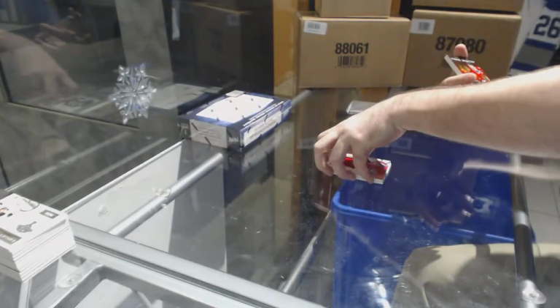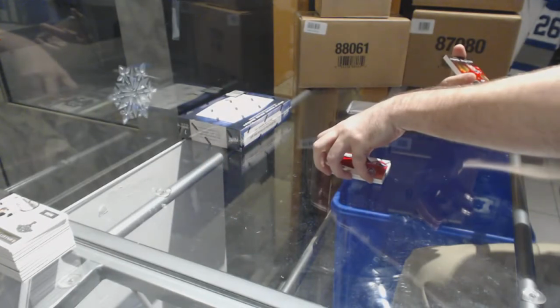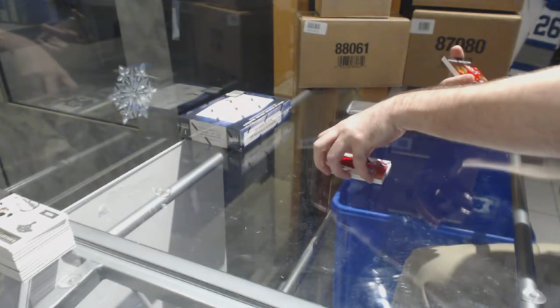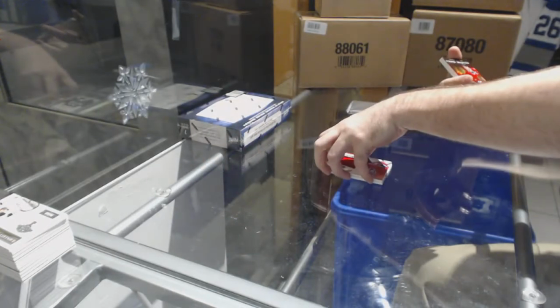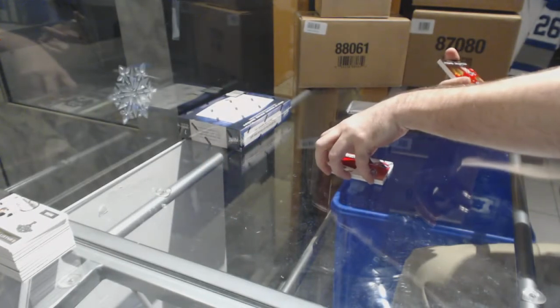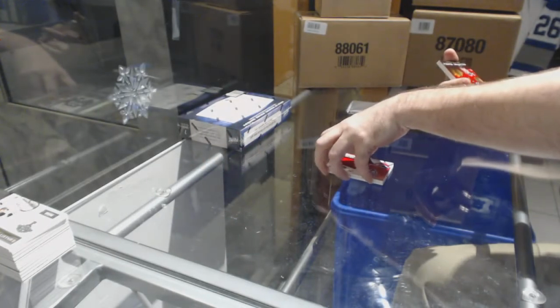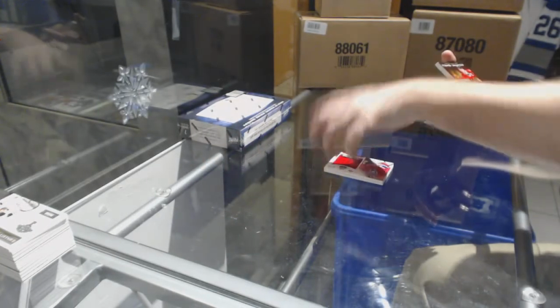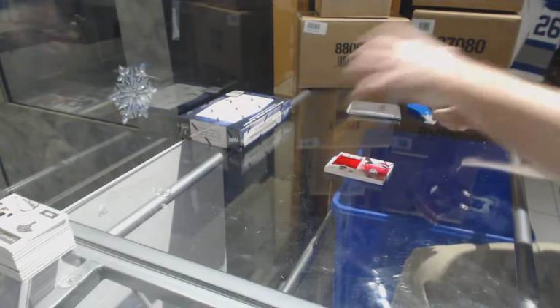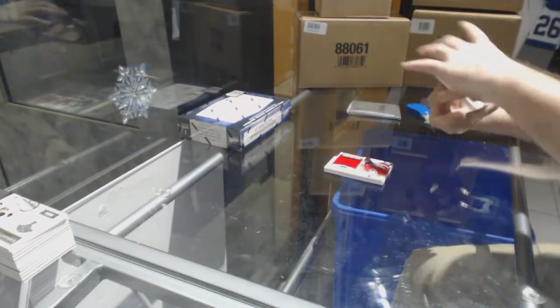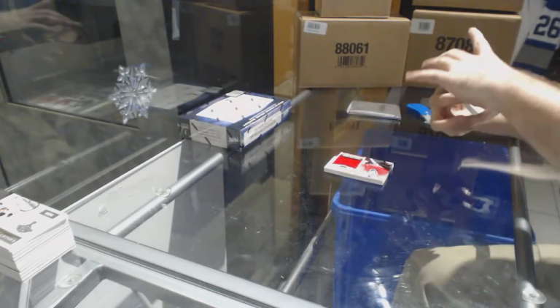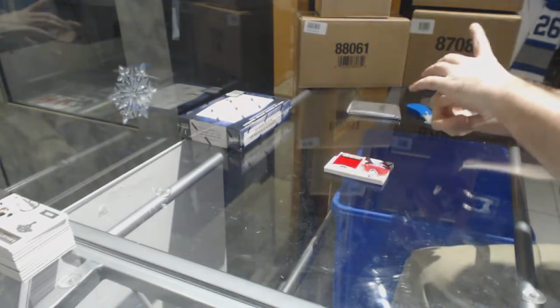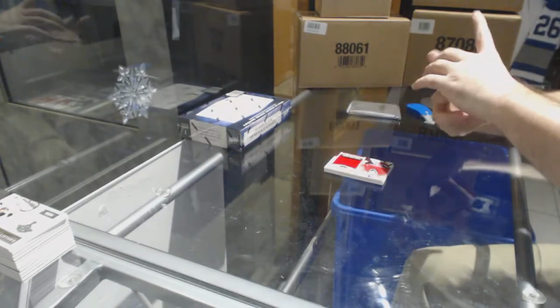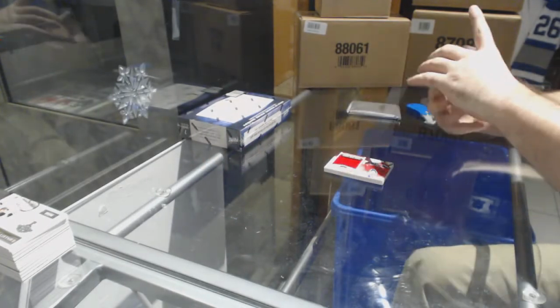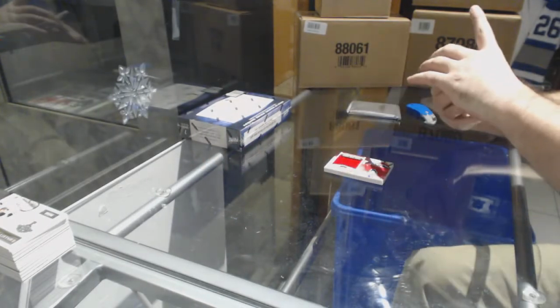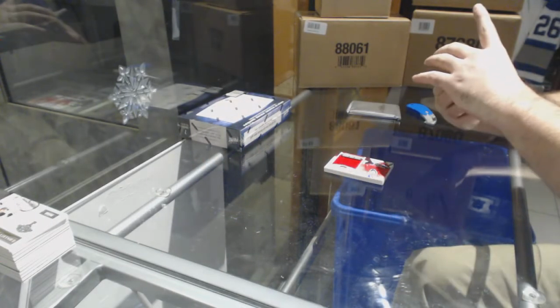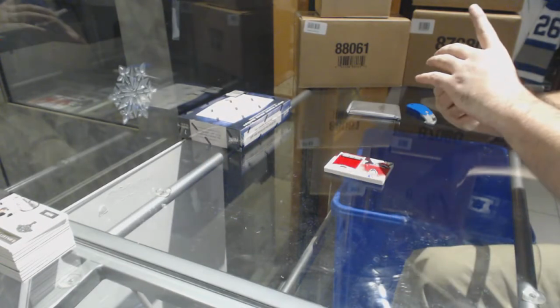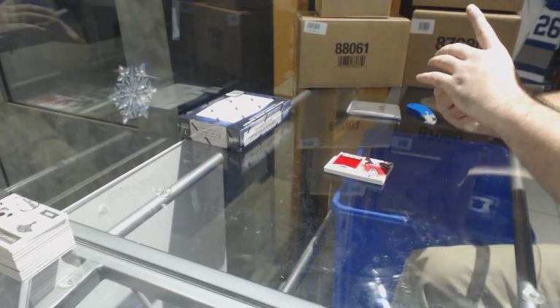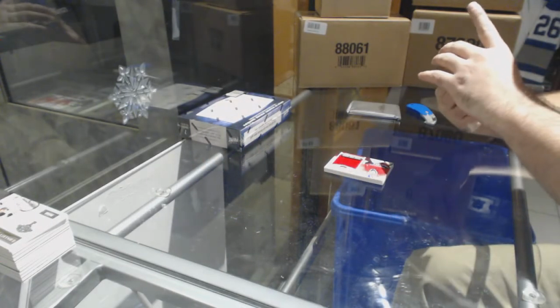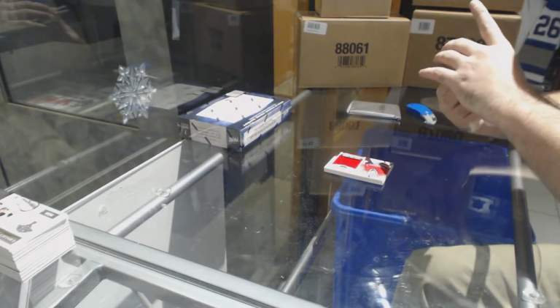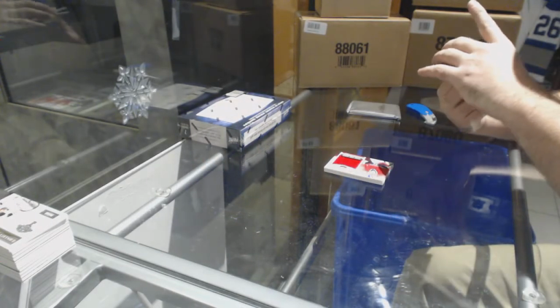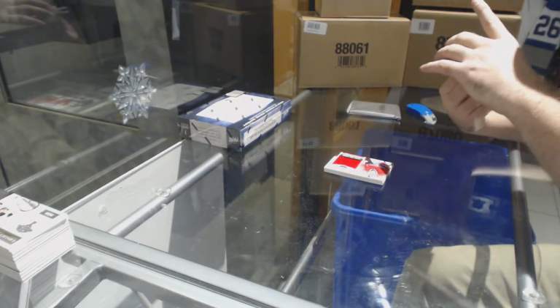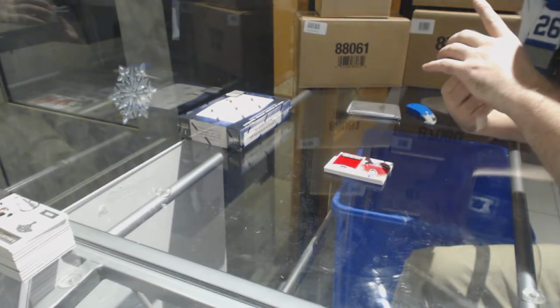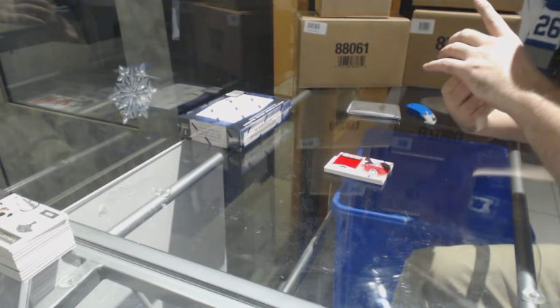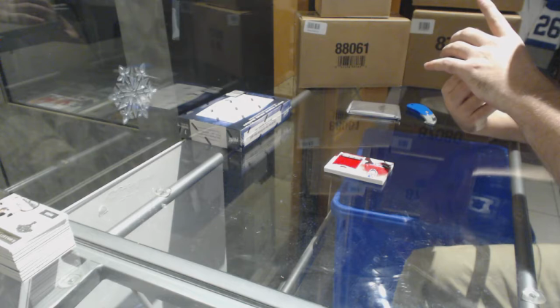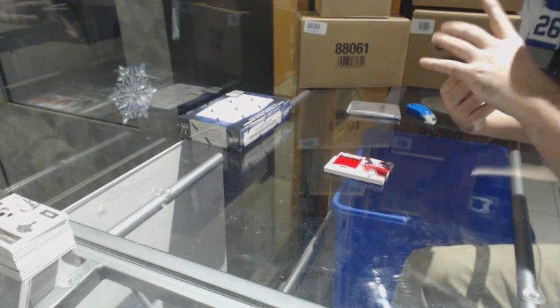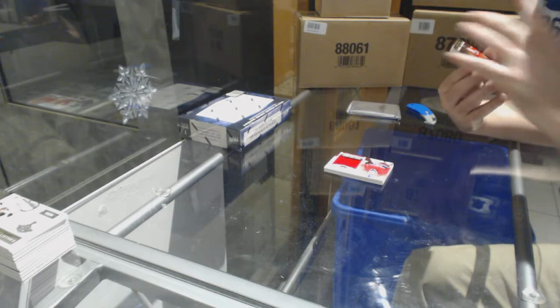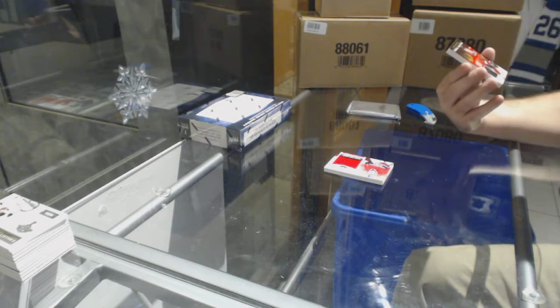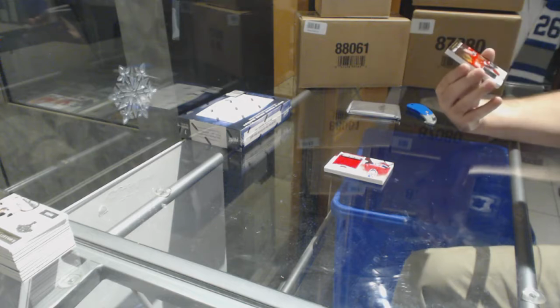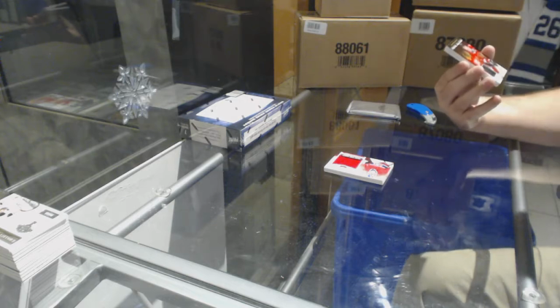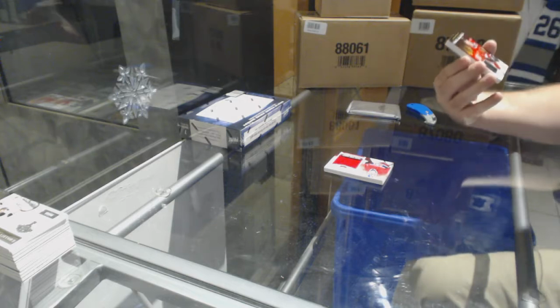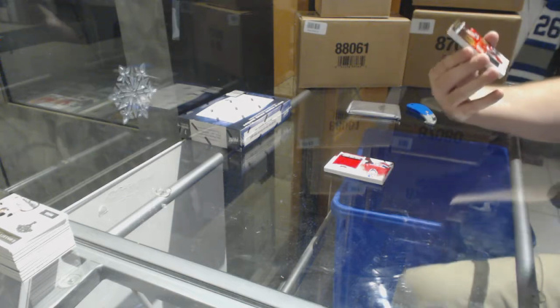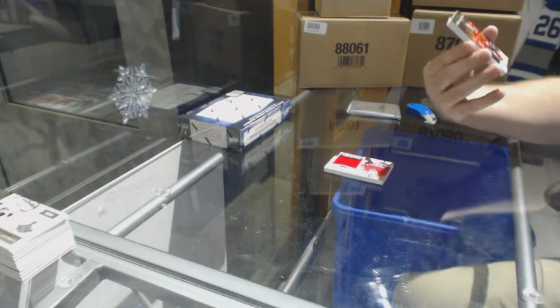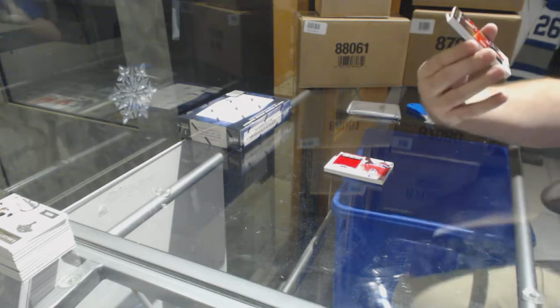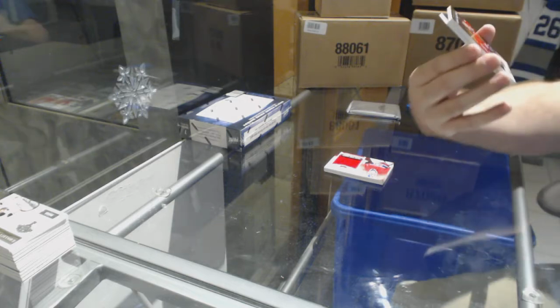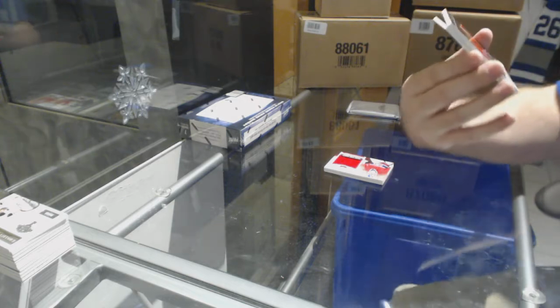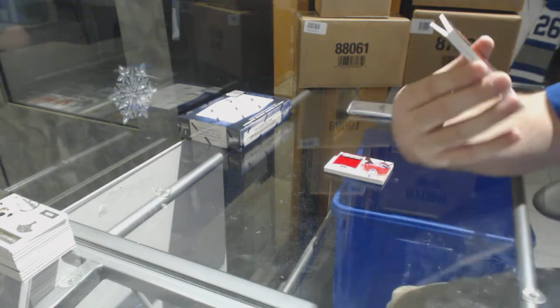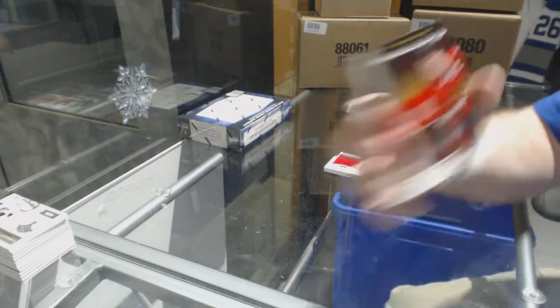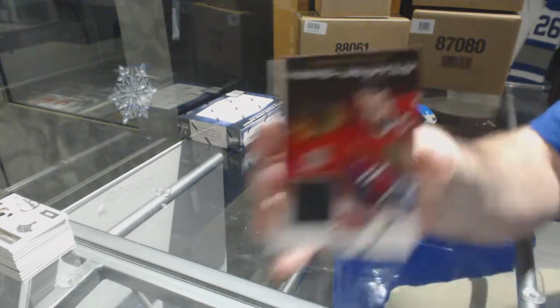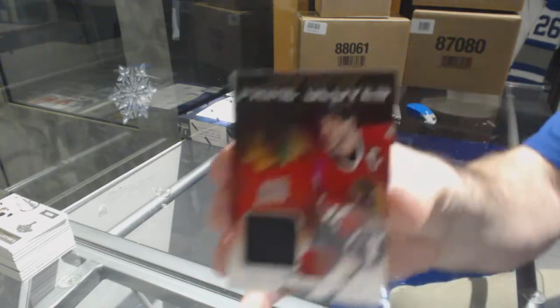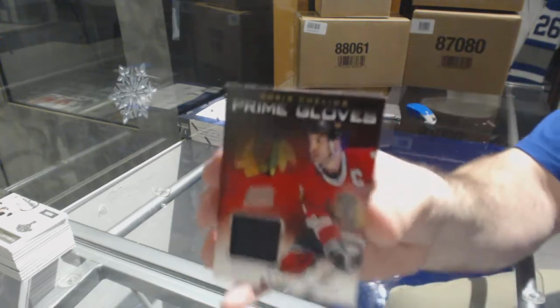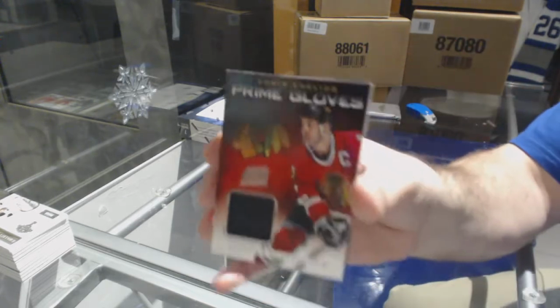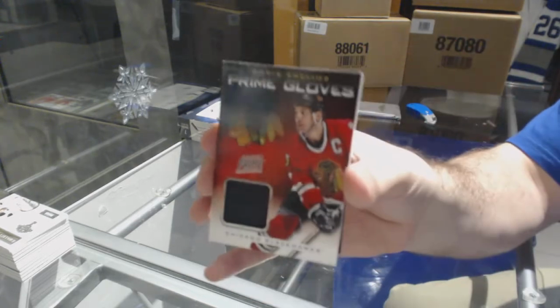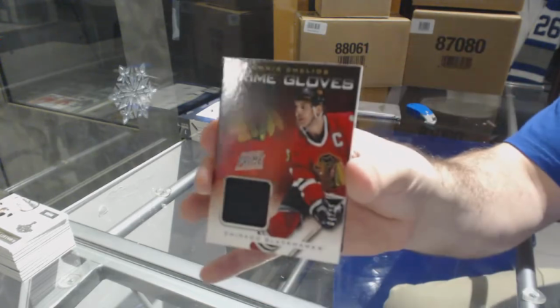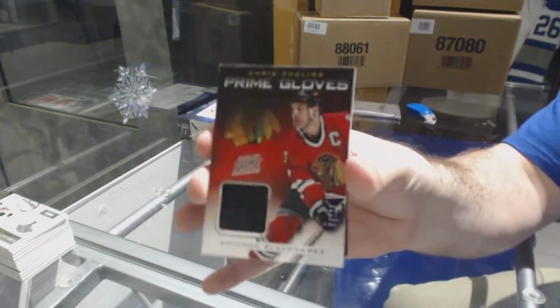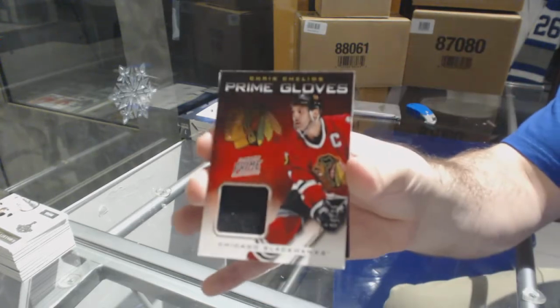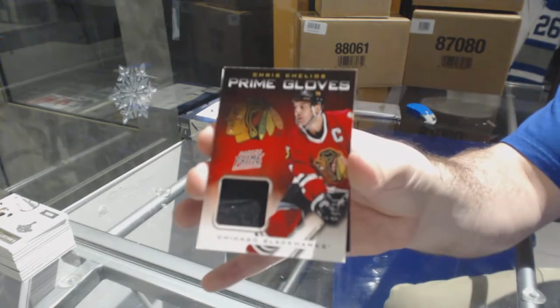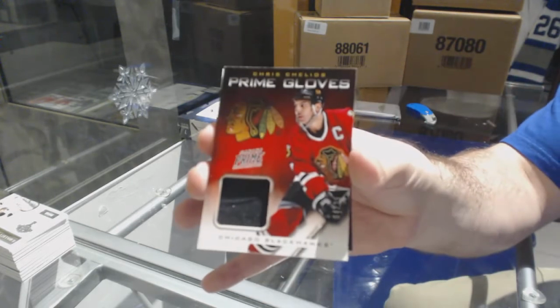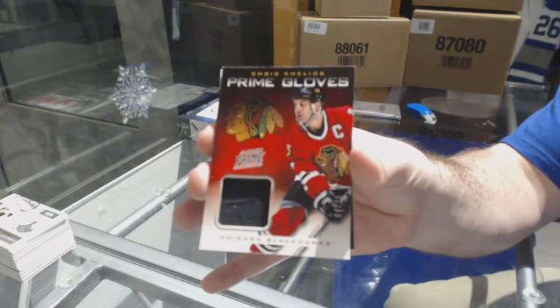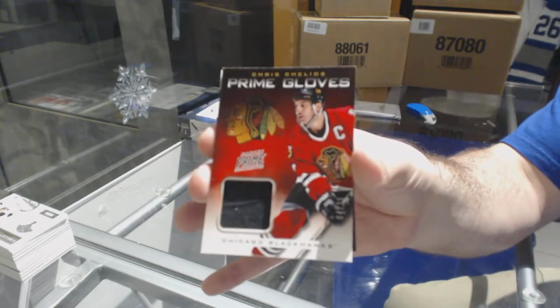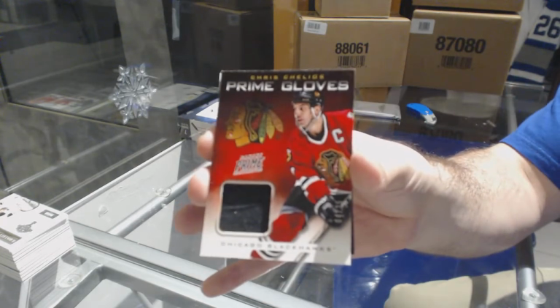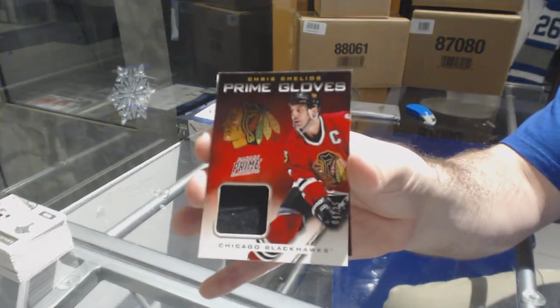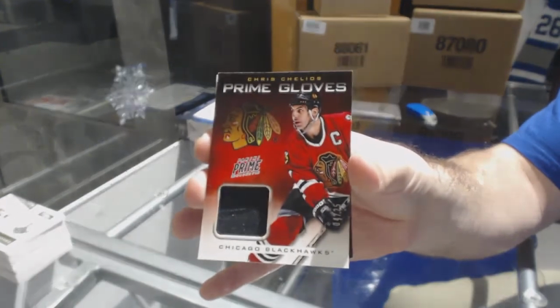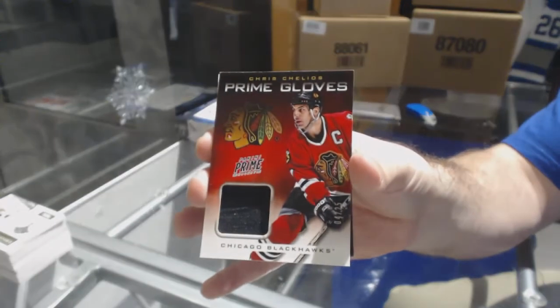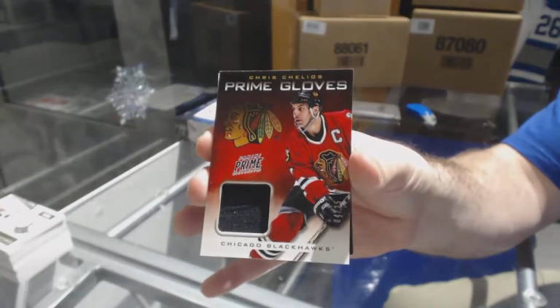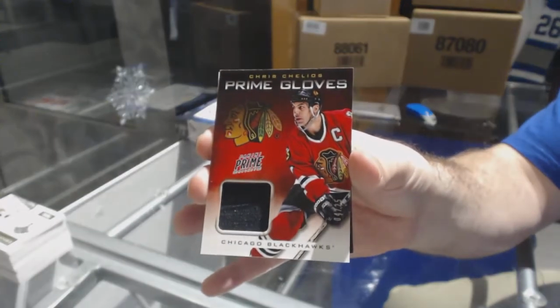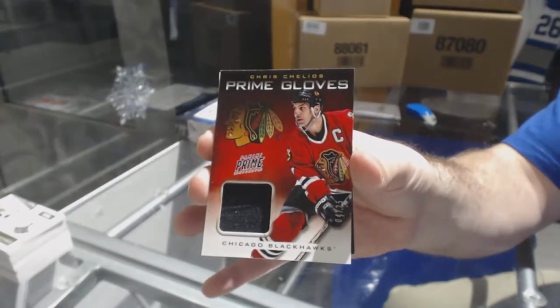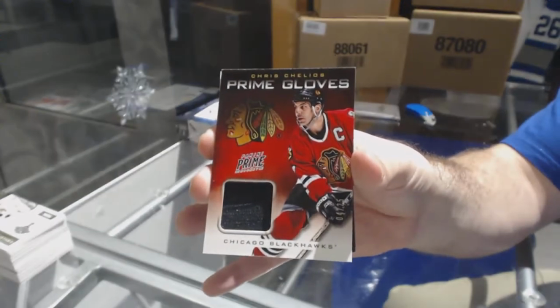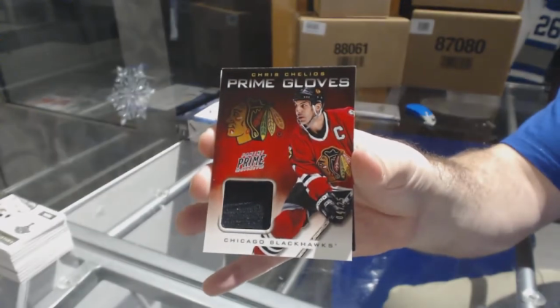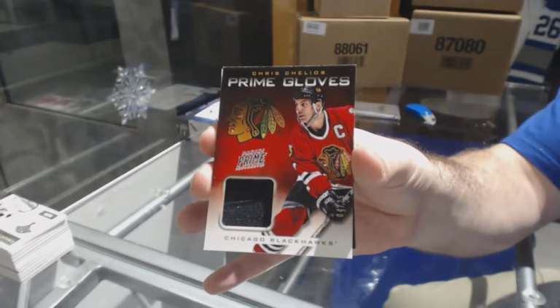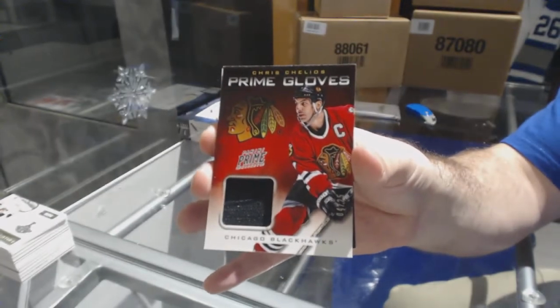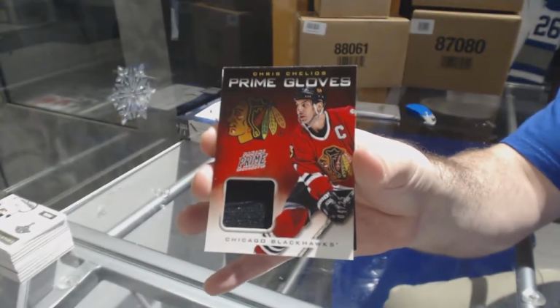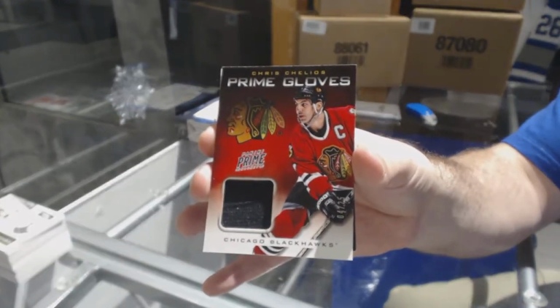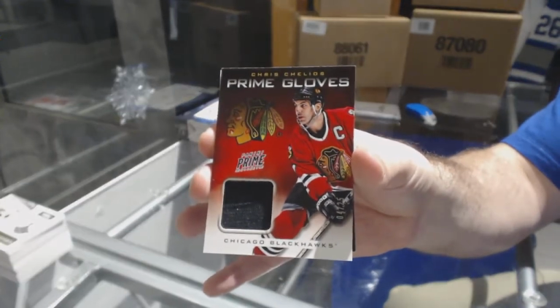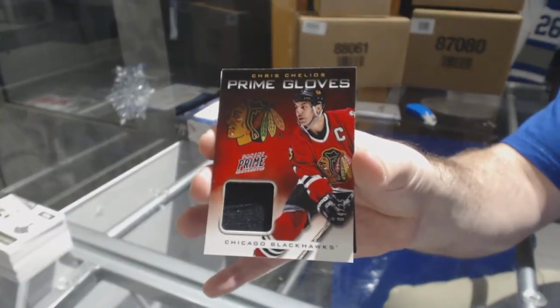We've got a prime gloves numbered to 25 — Chris Chelios for the Hawks.